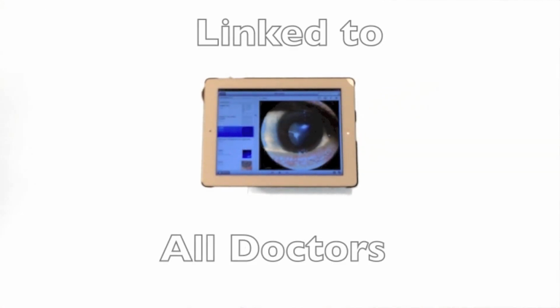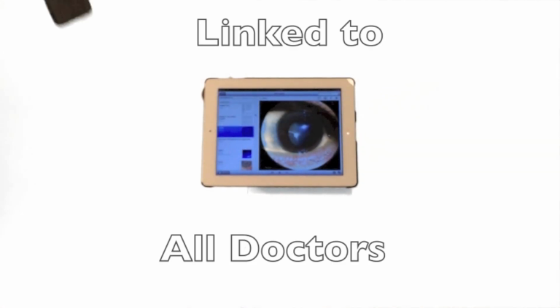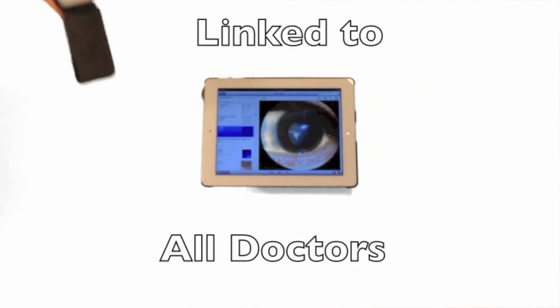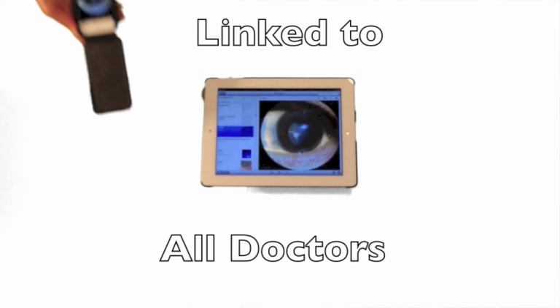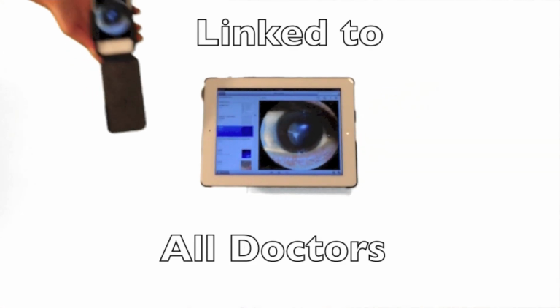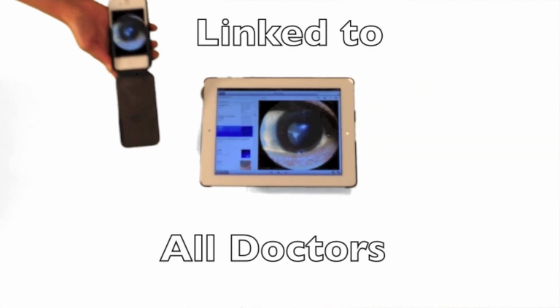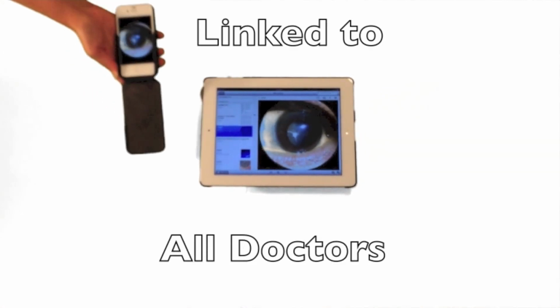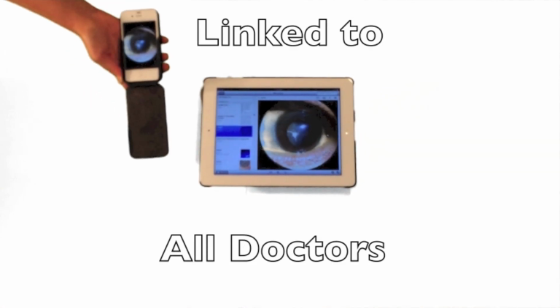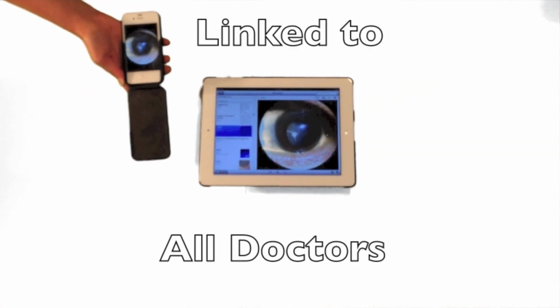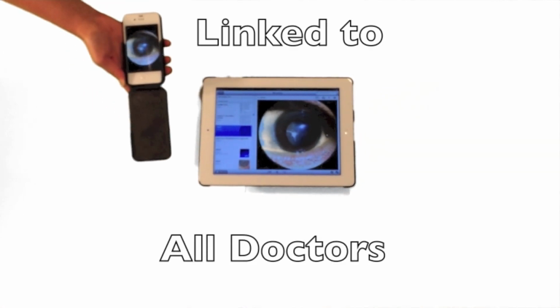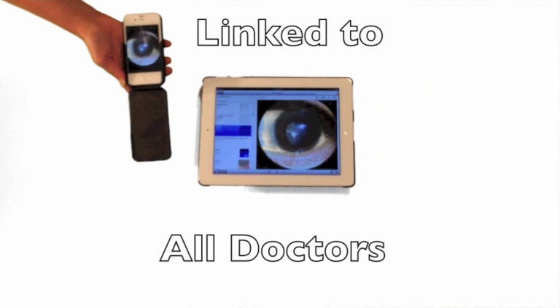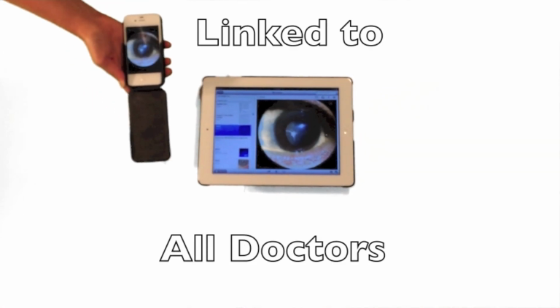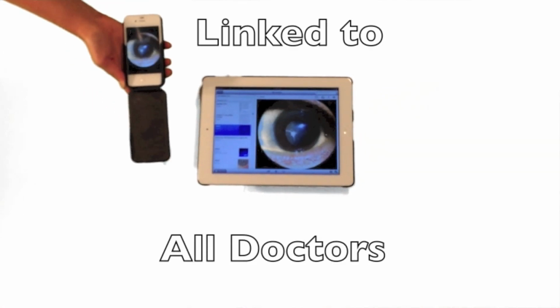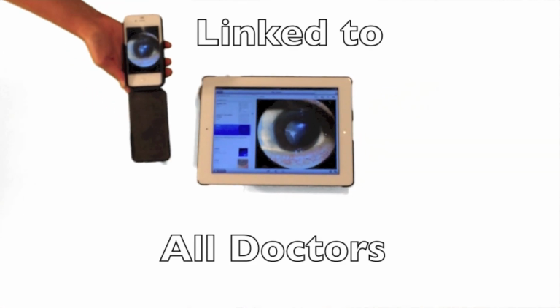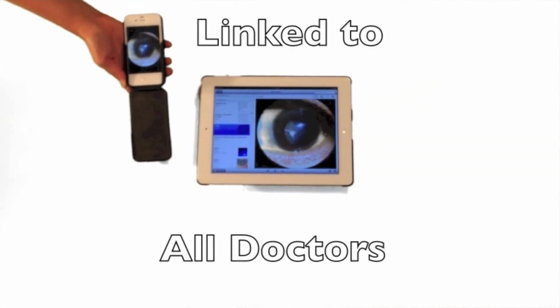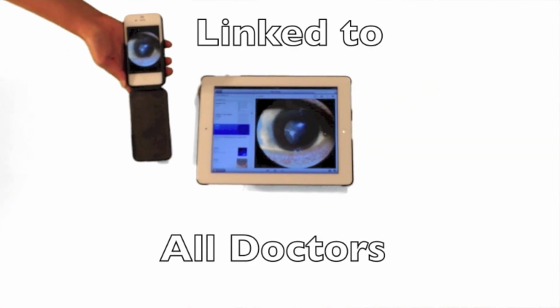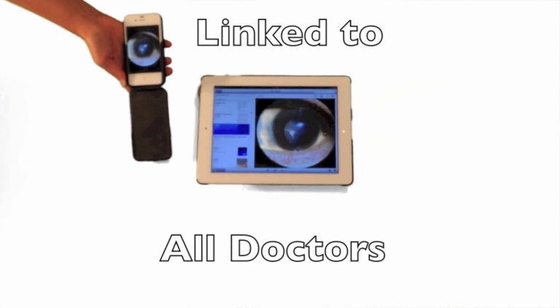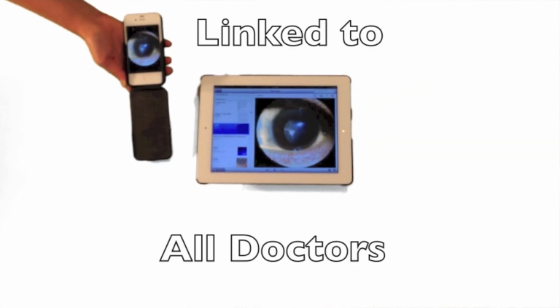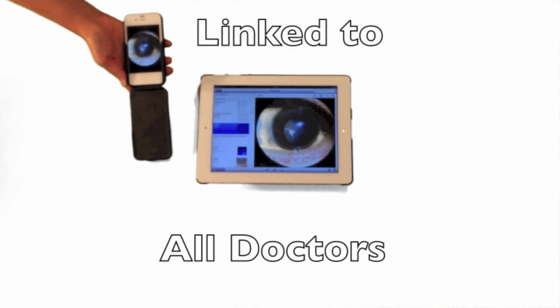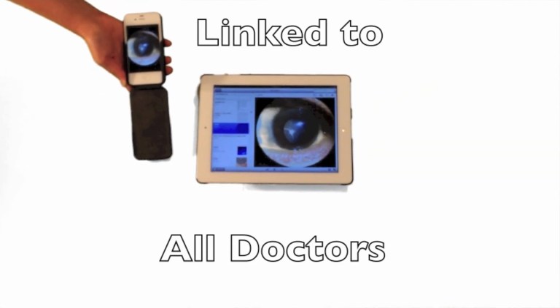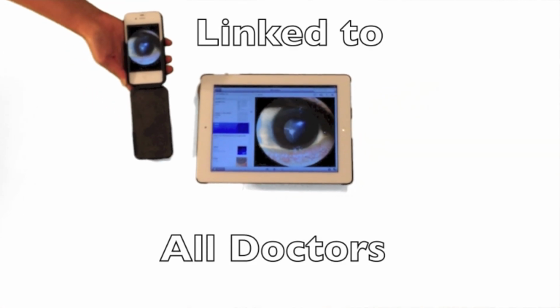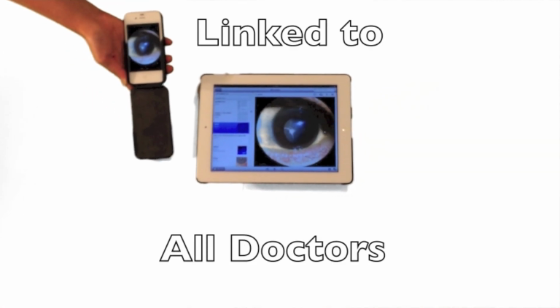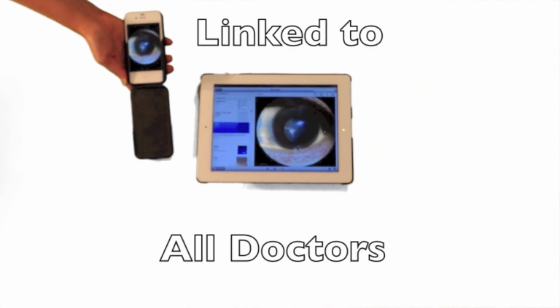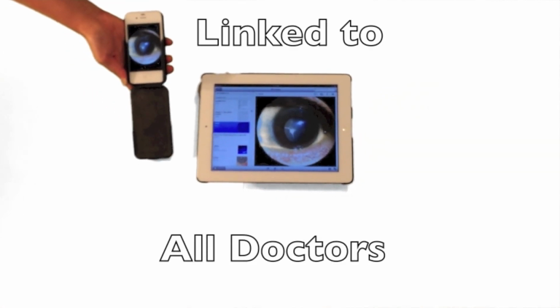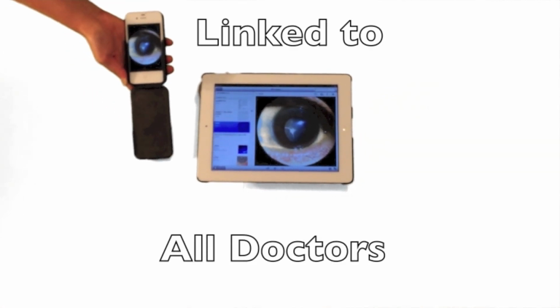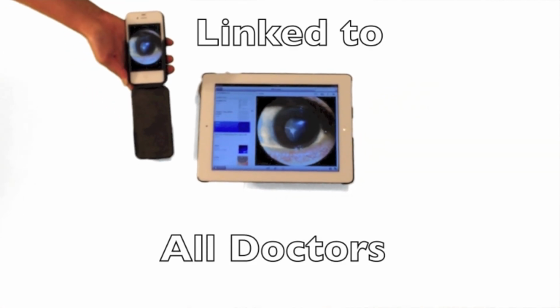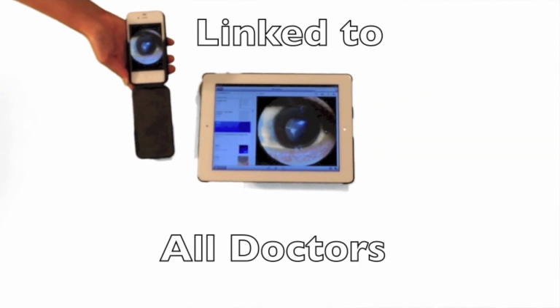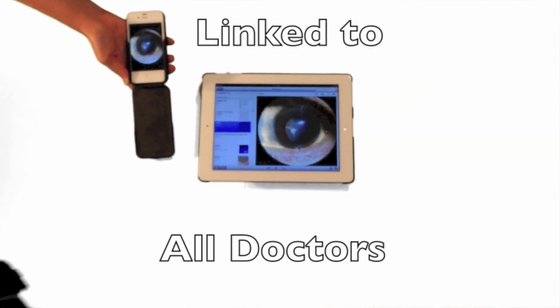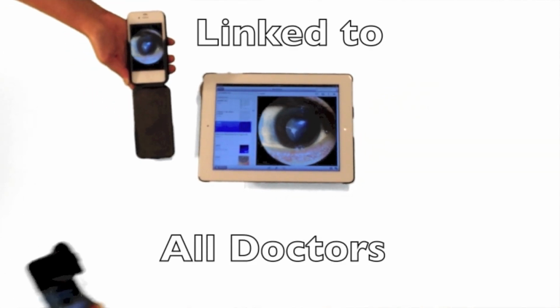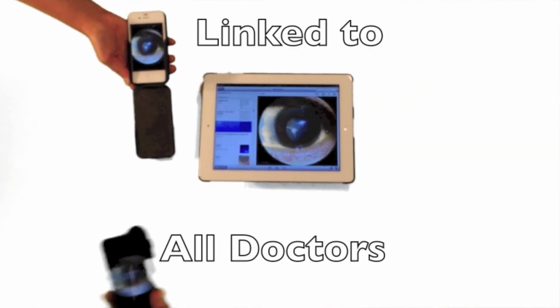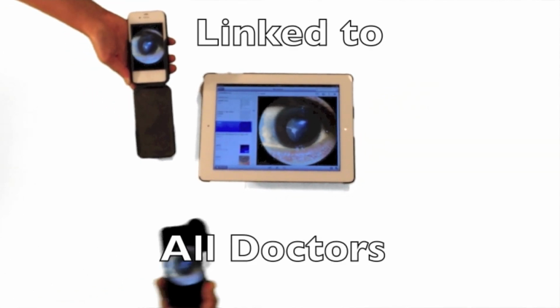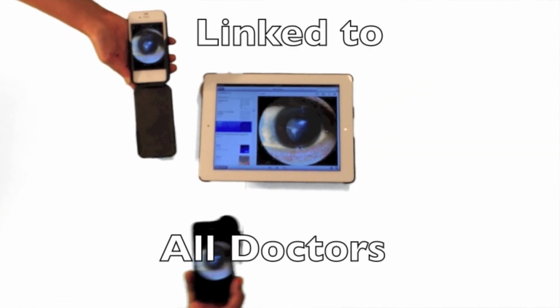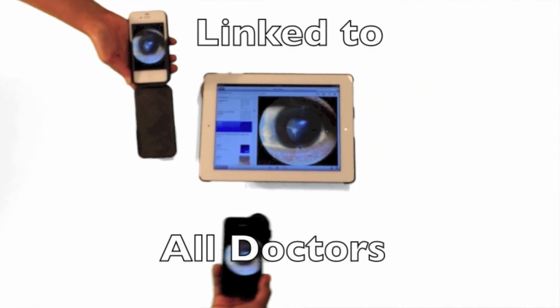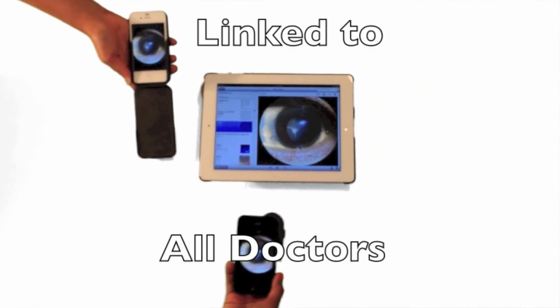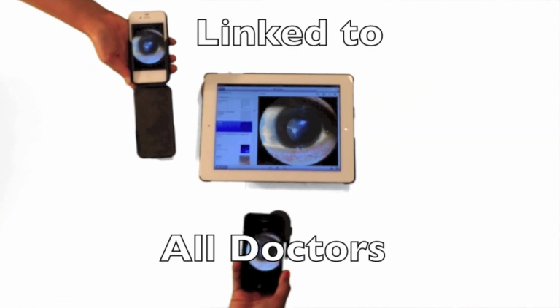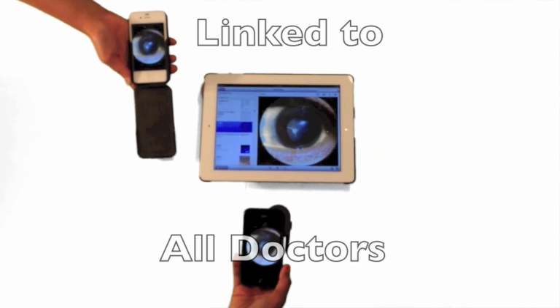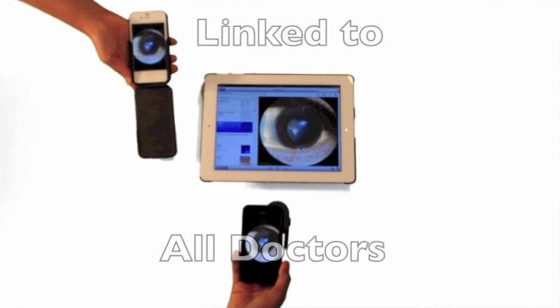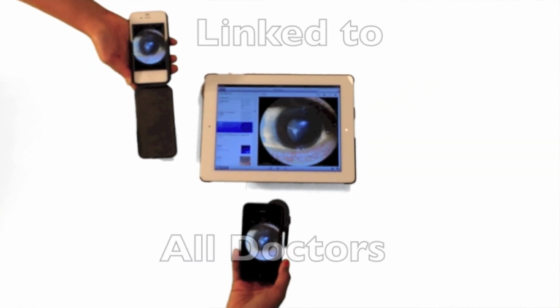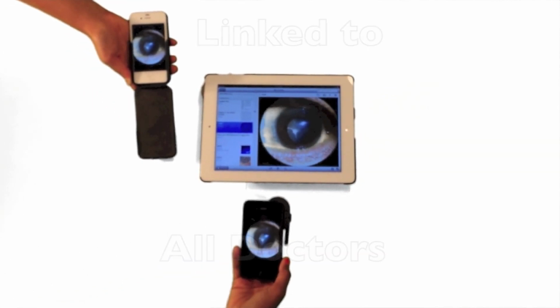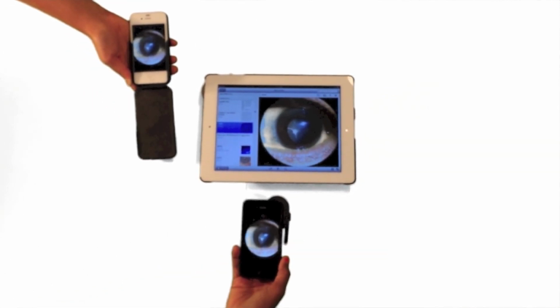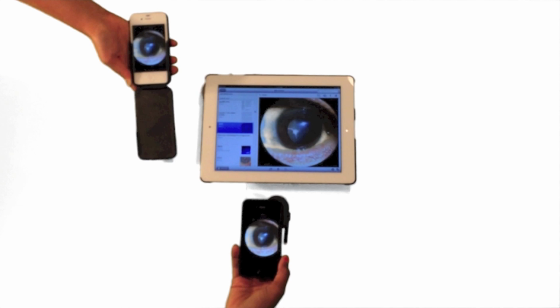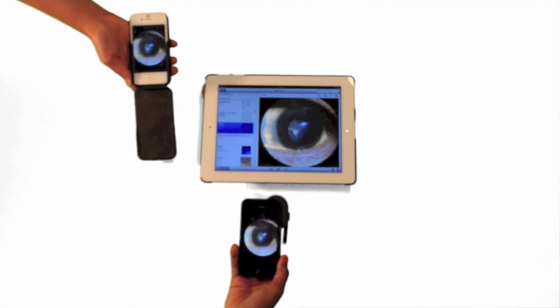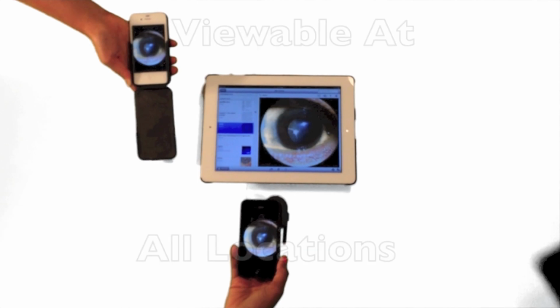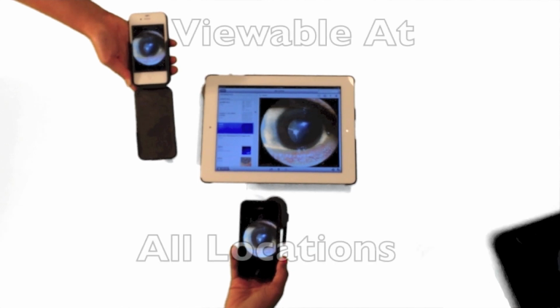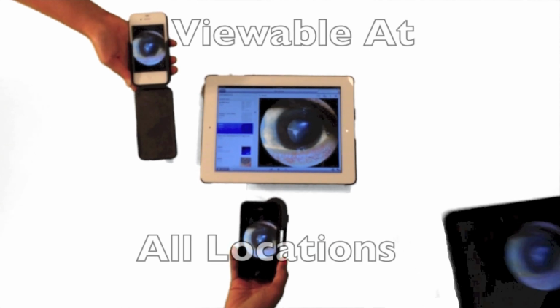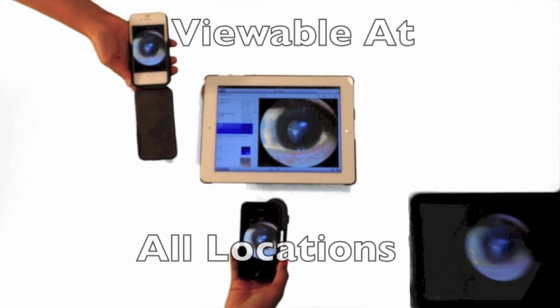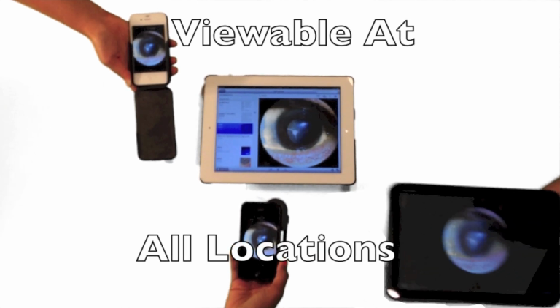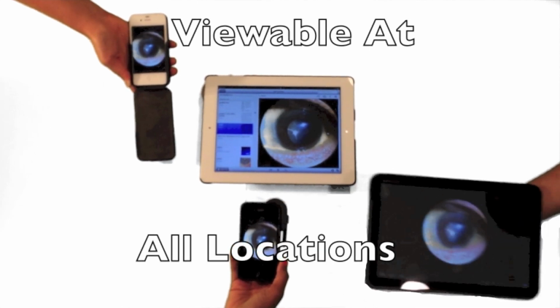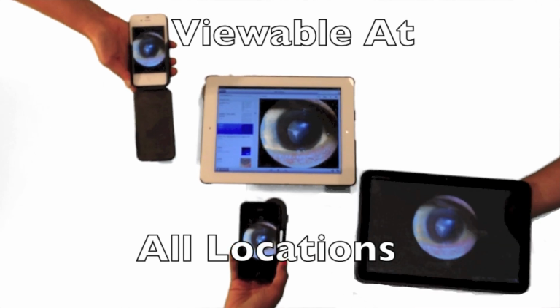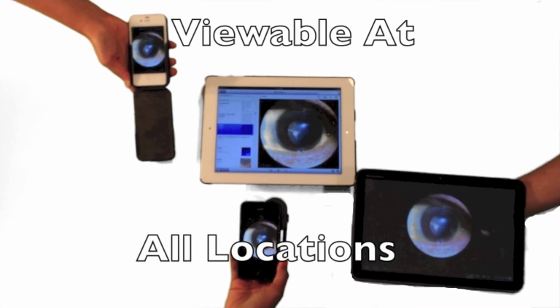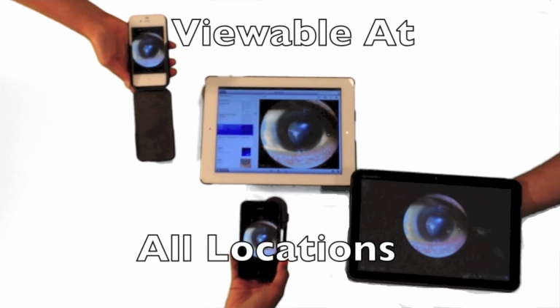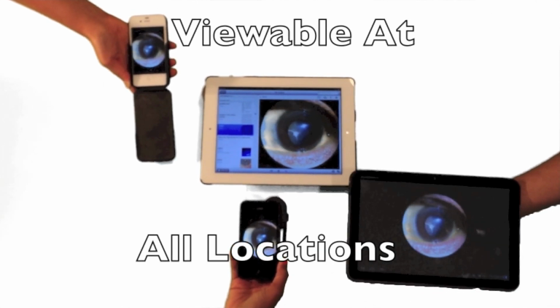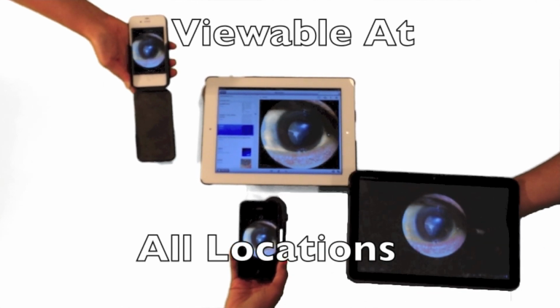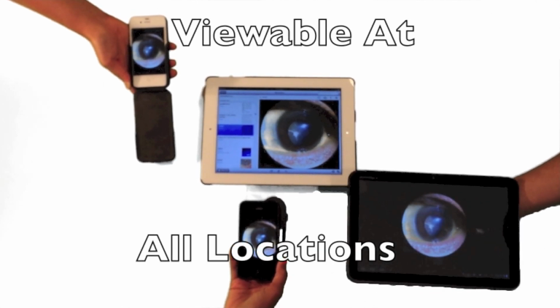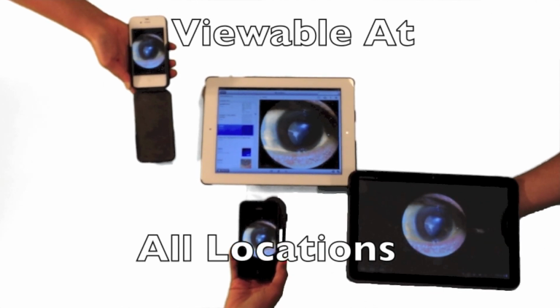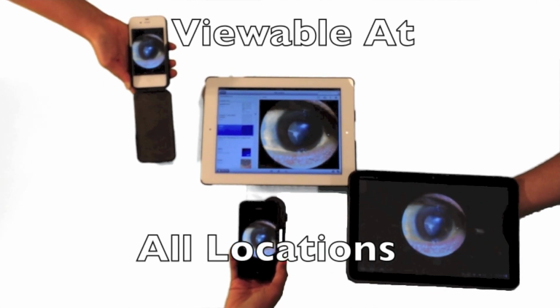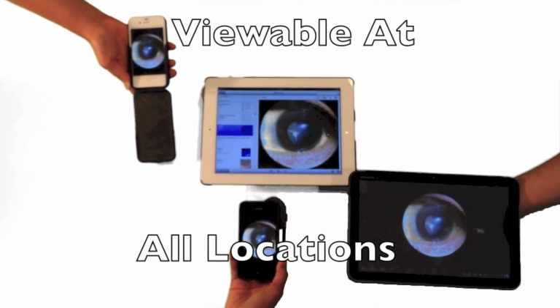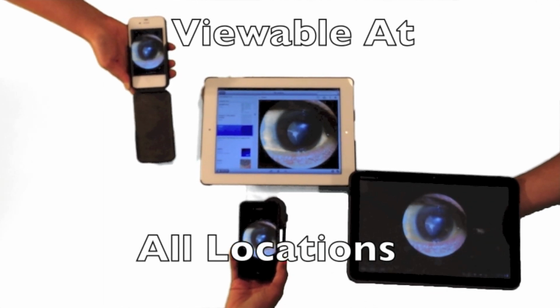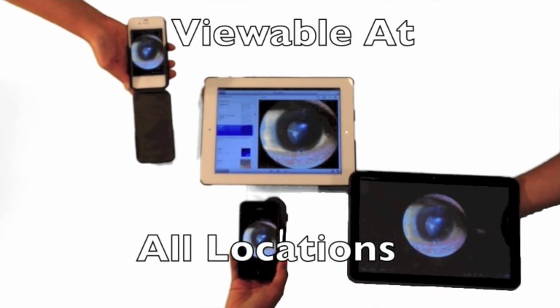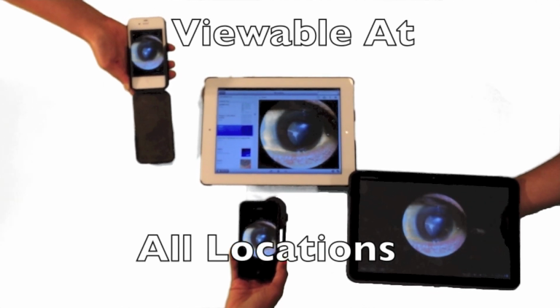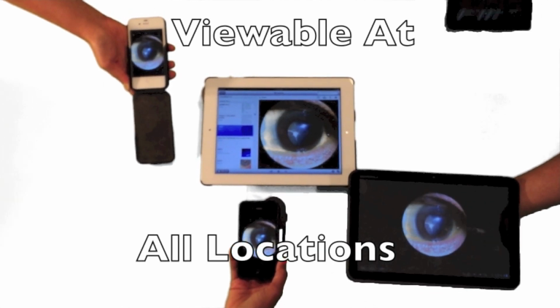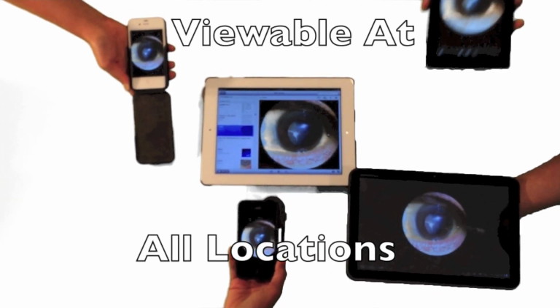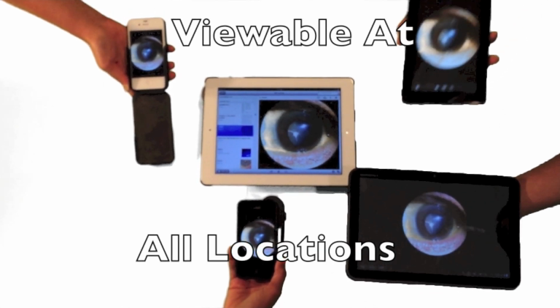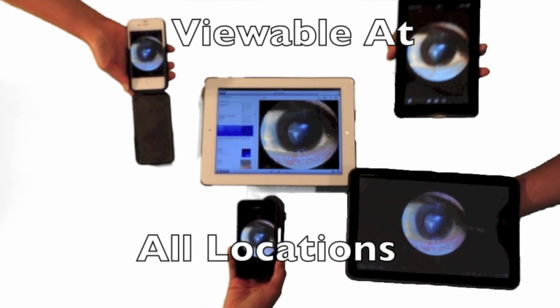Since the photos and videos are in the cloud, they are available to all doctors at any location.